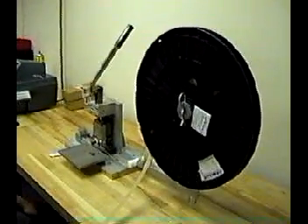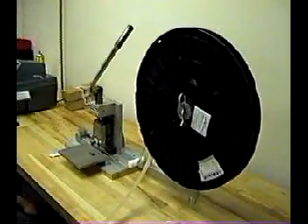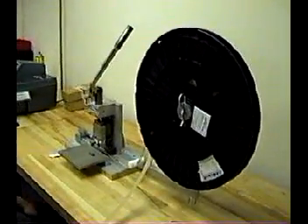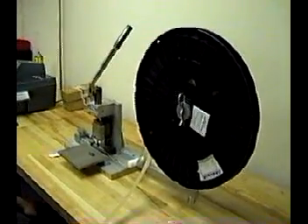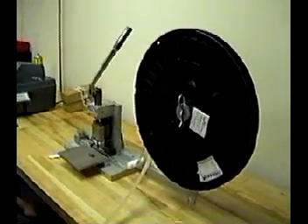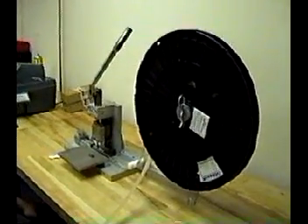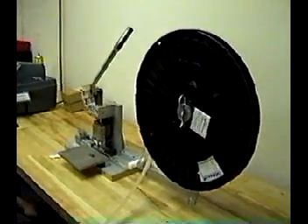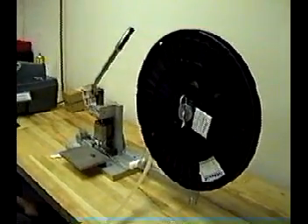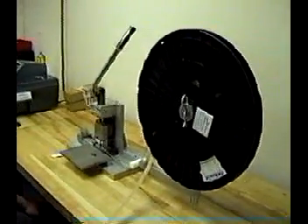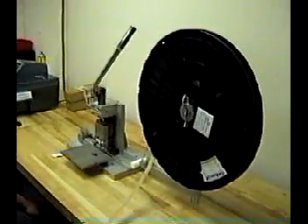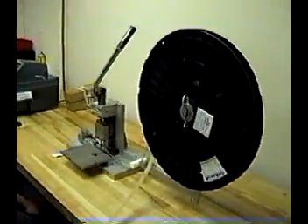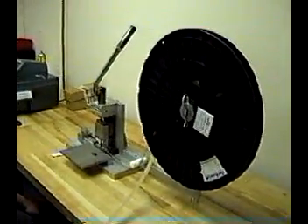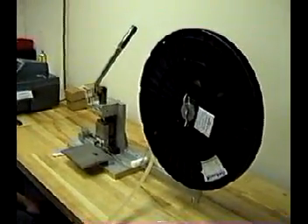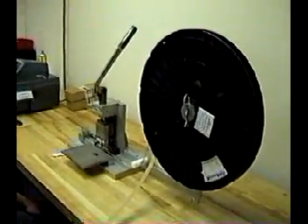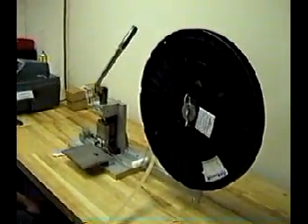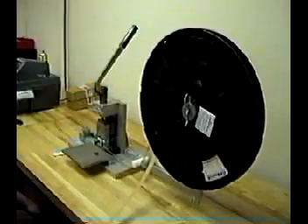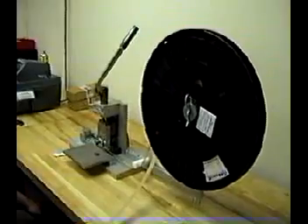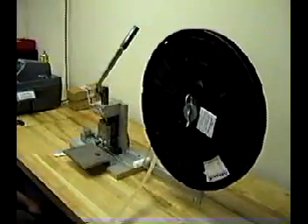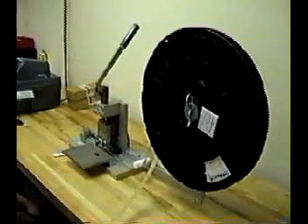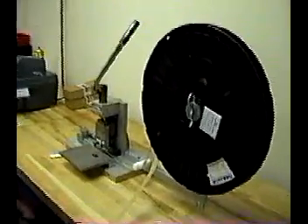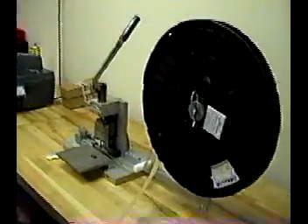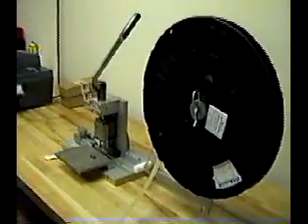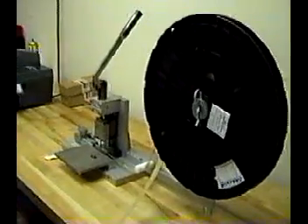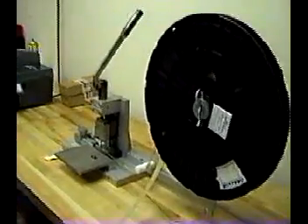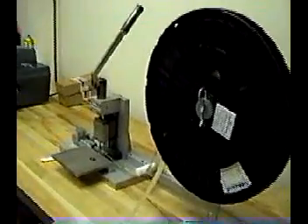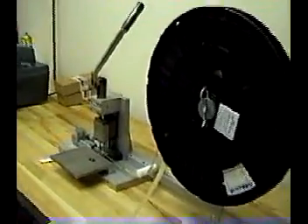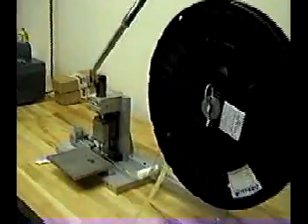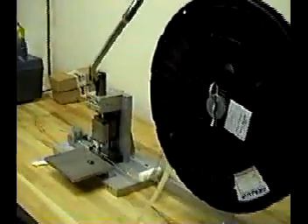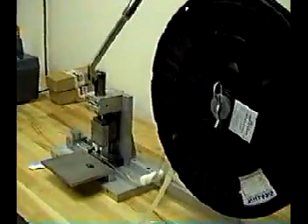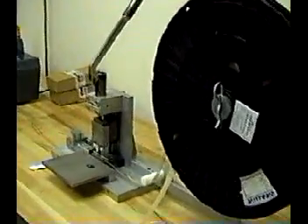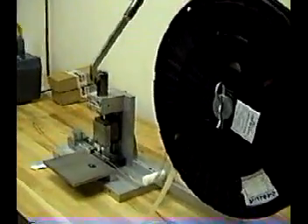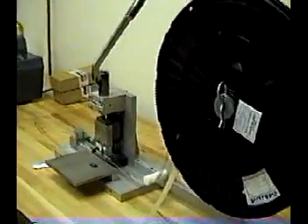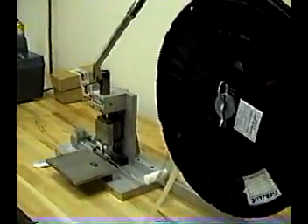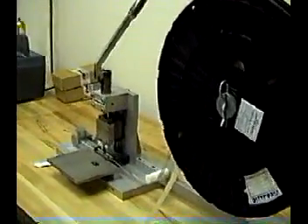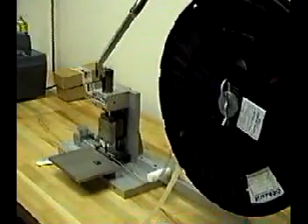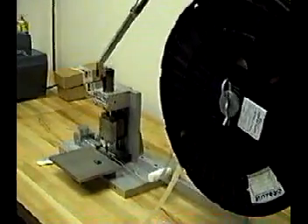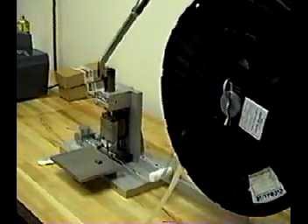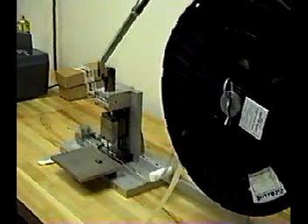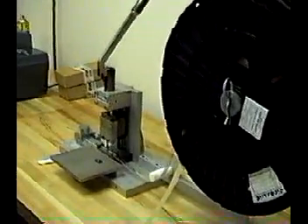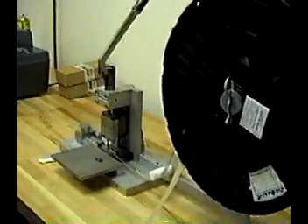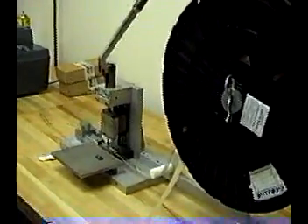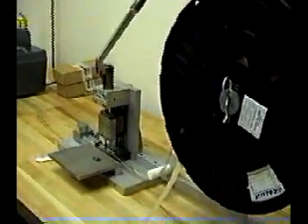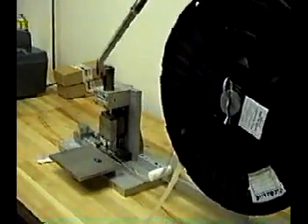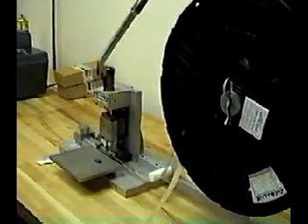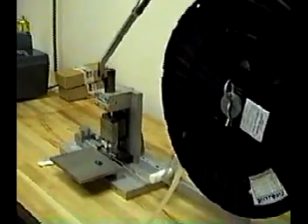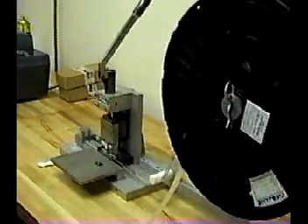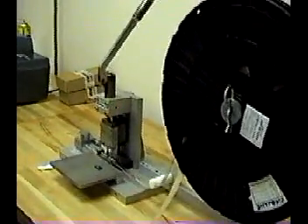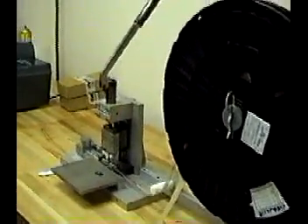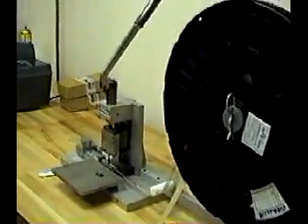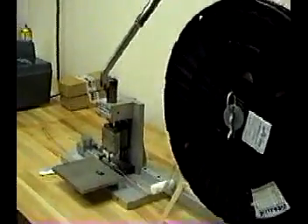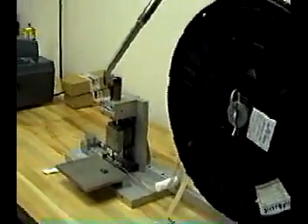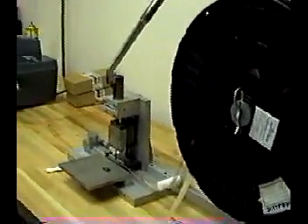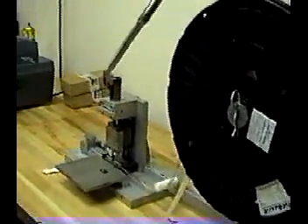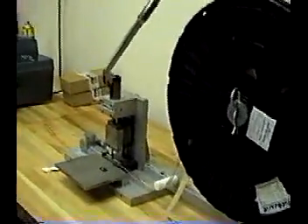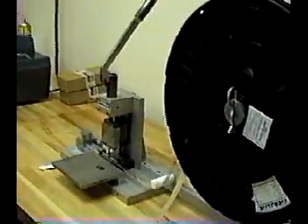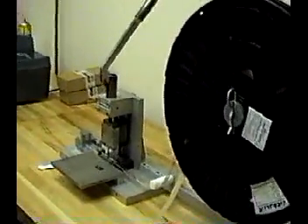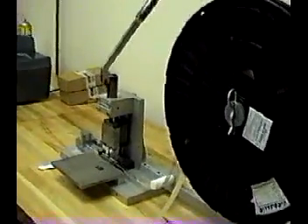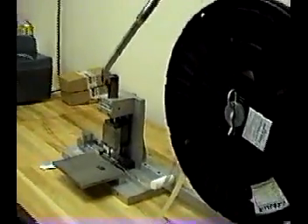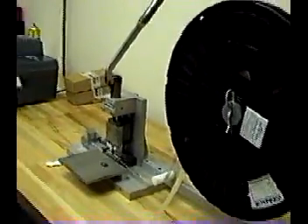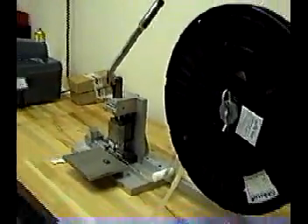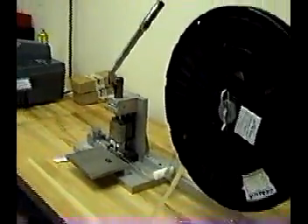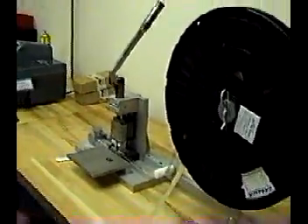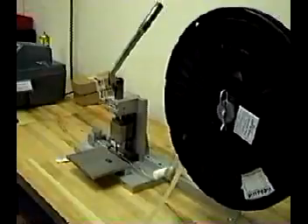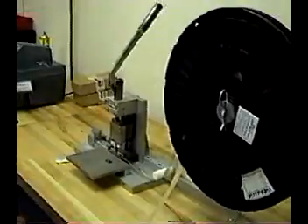And here is the manual crimp collection machine. Again, the operator will demonstrate its operation.